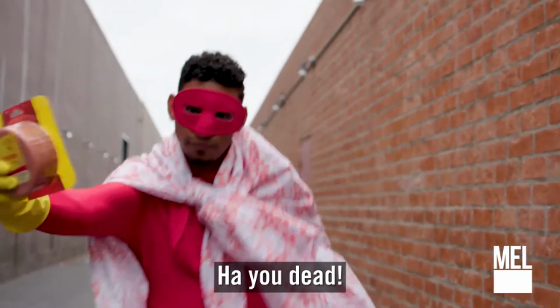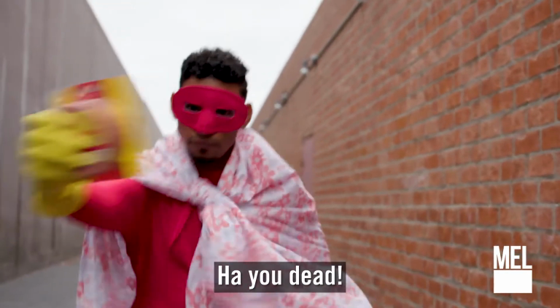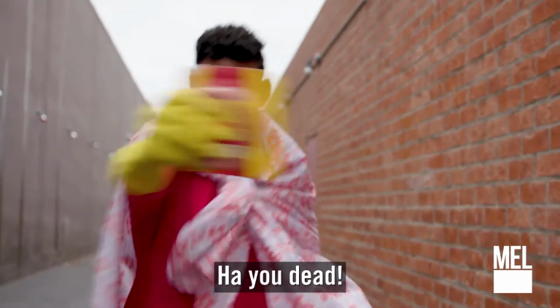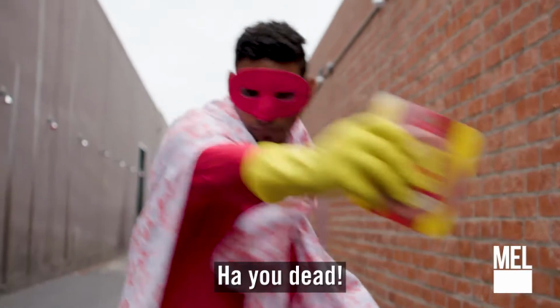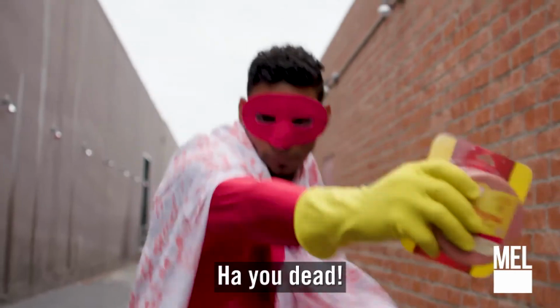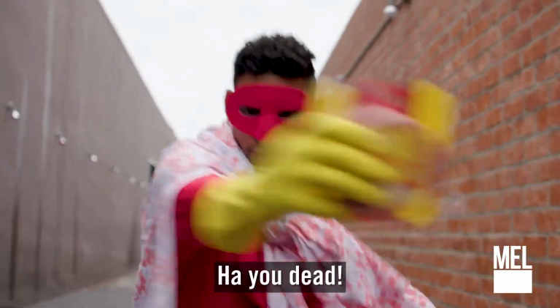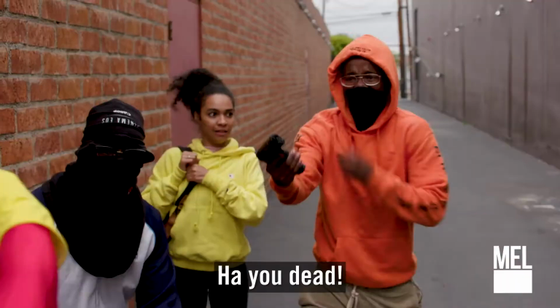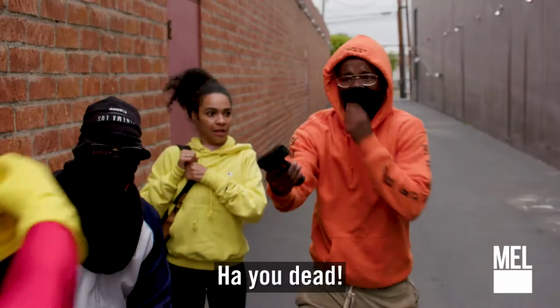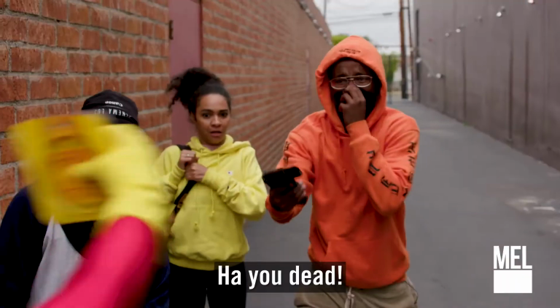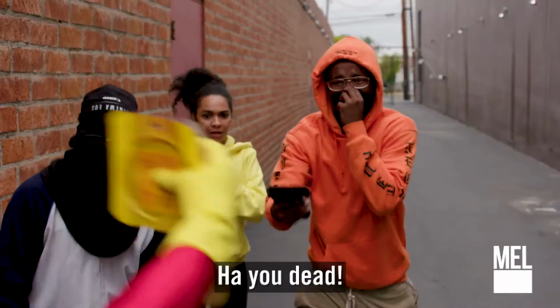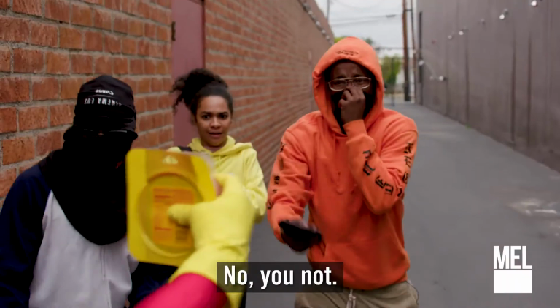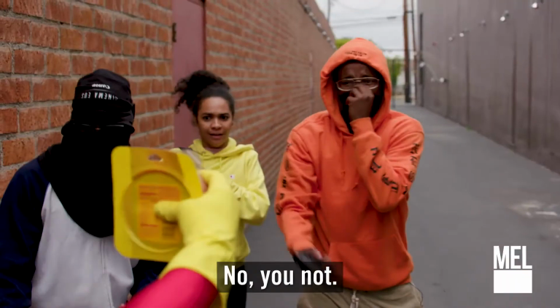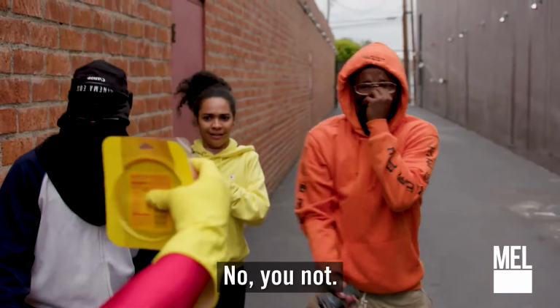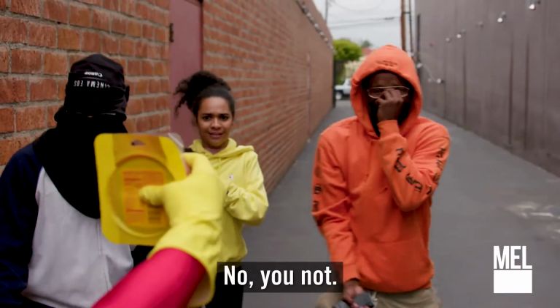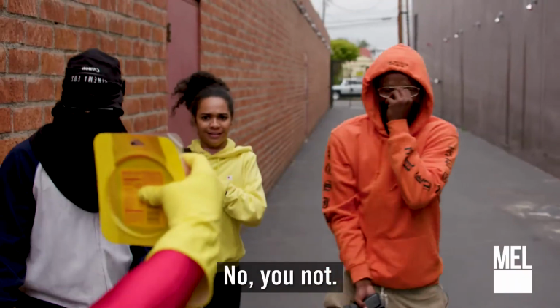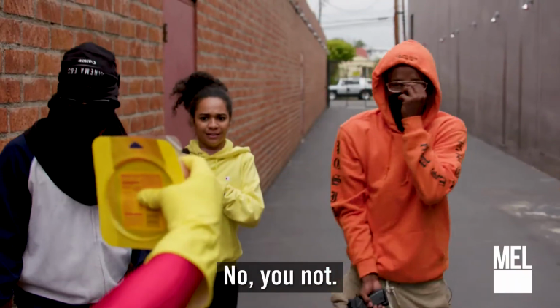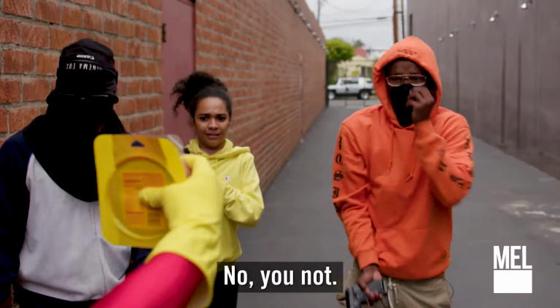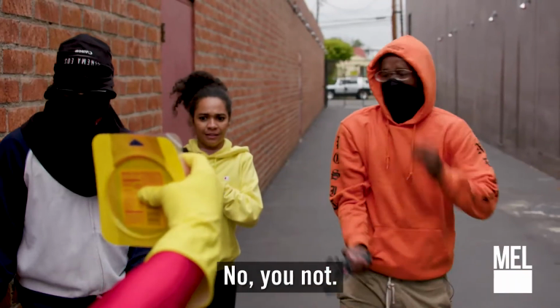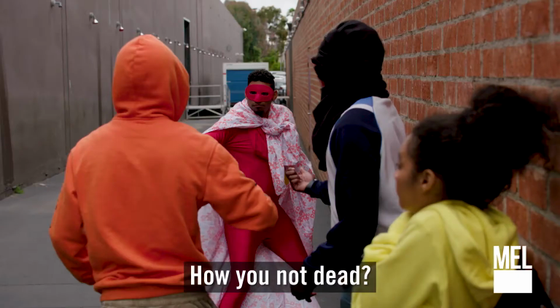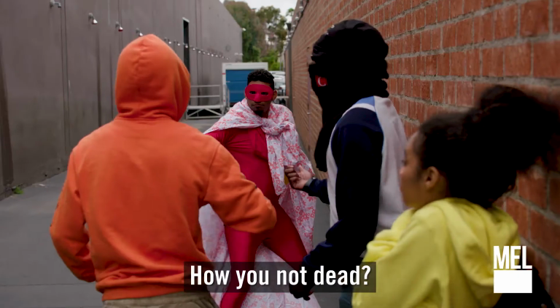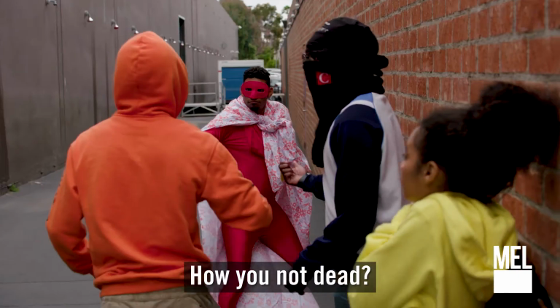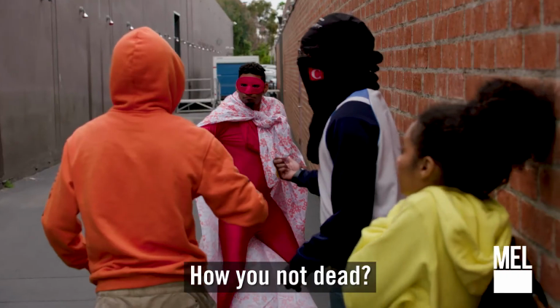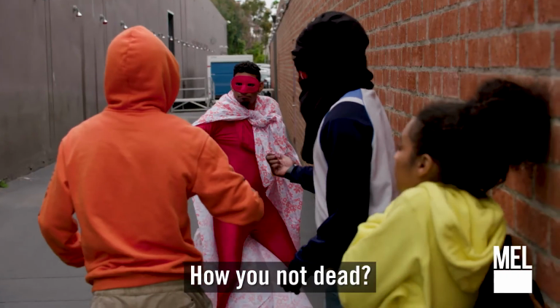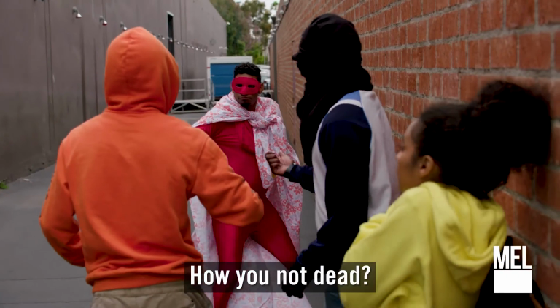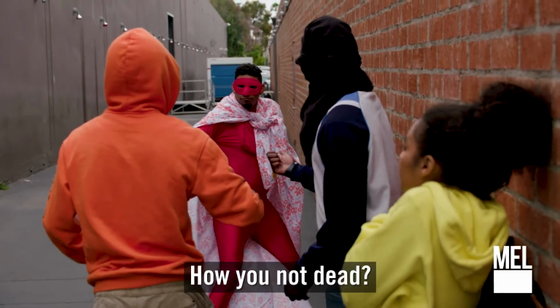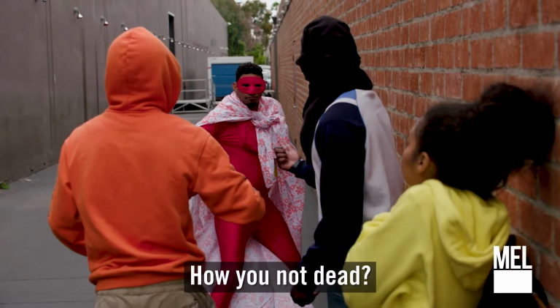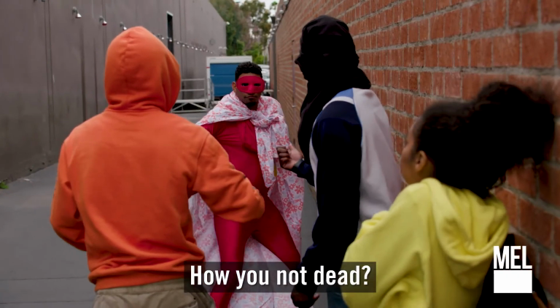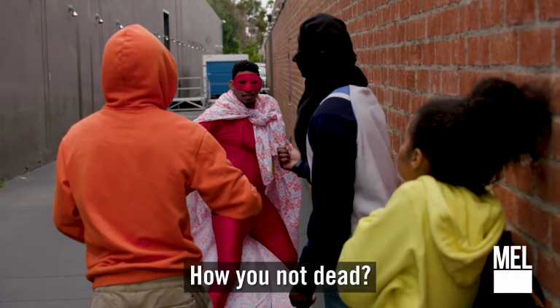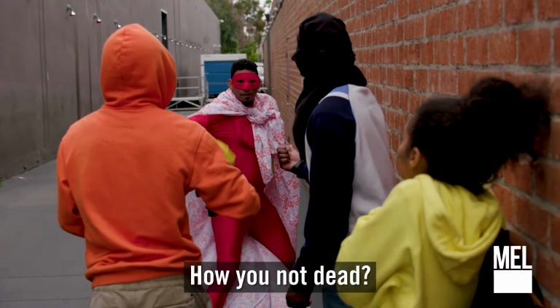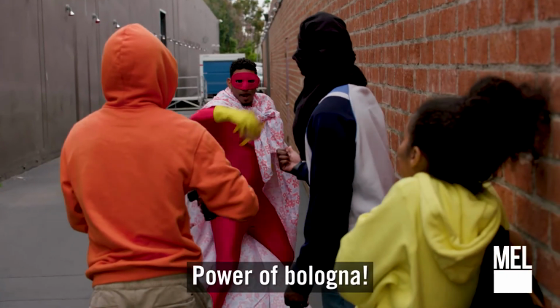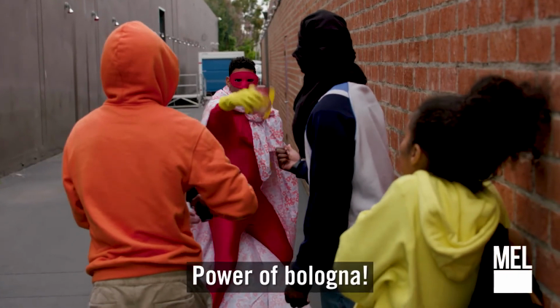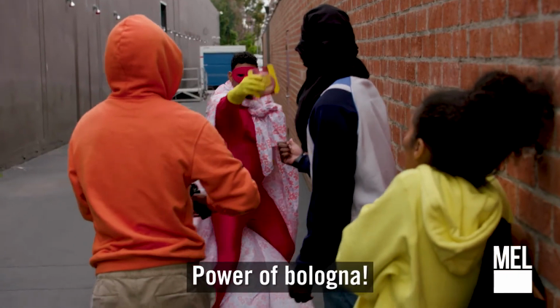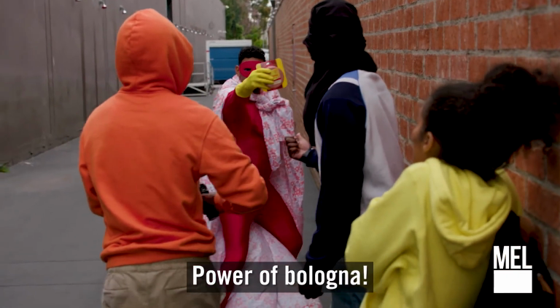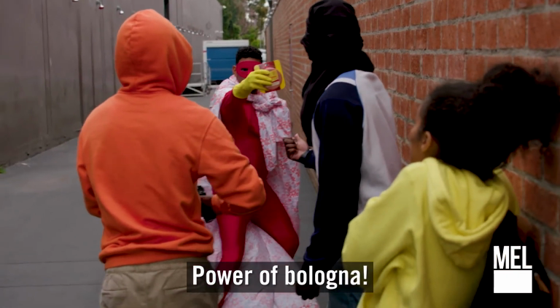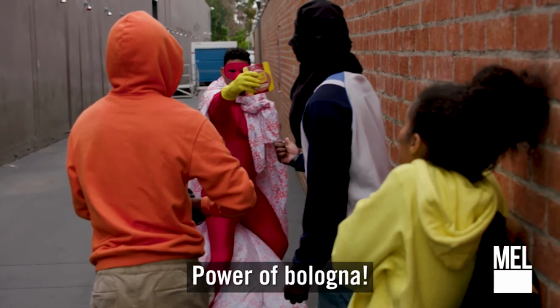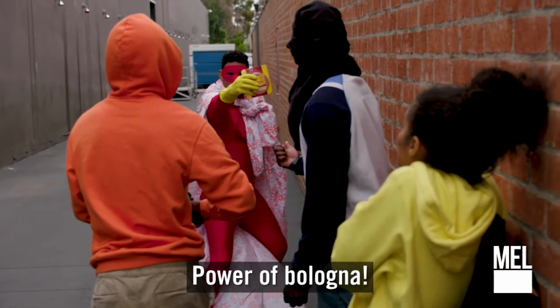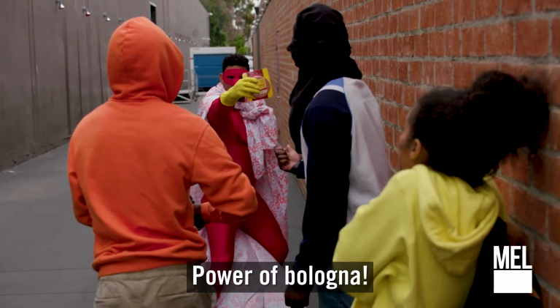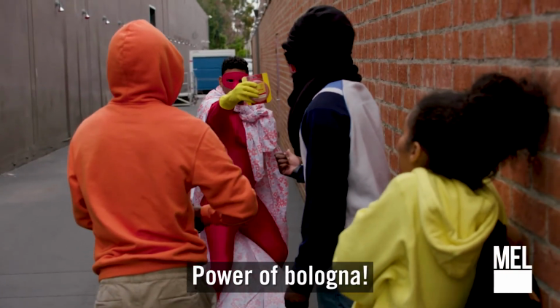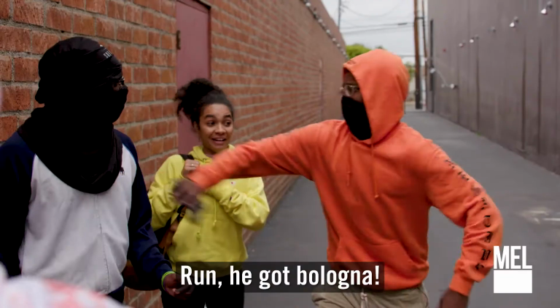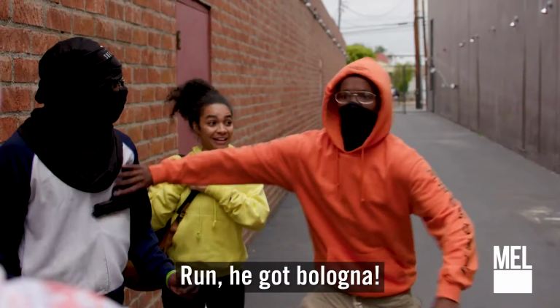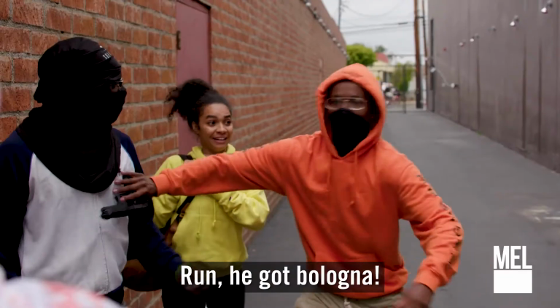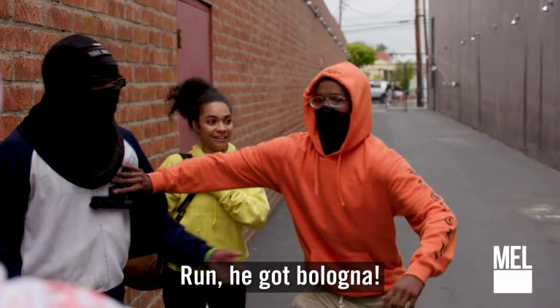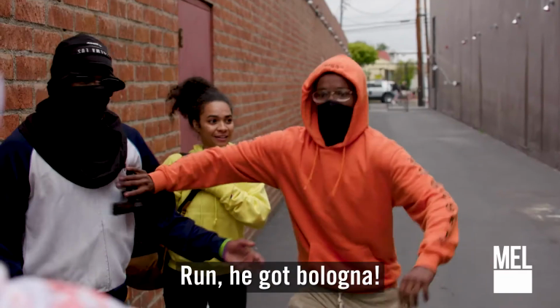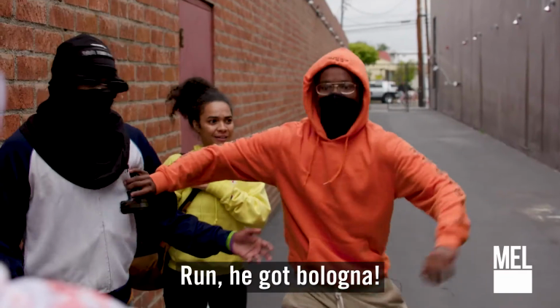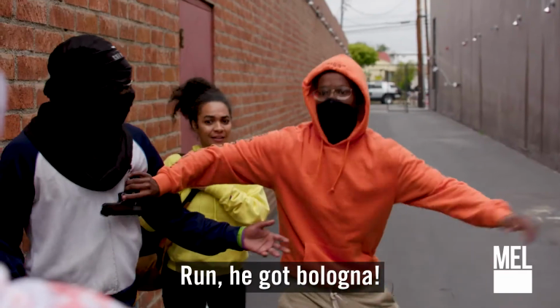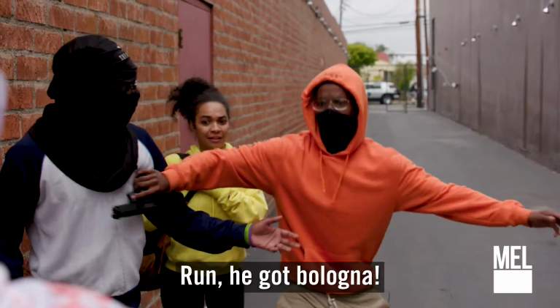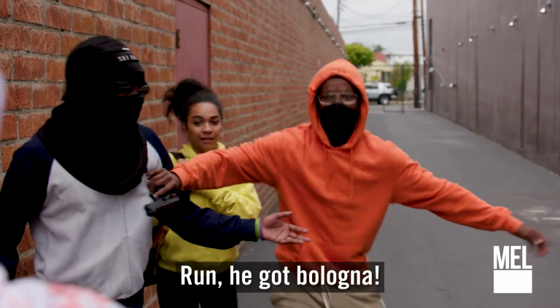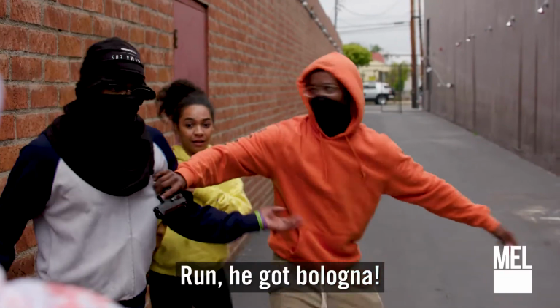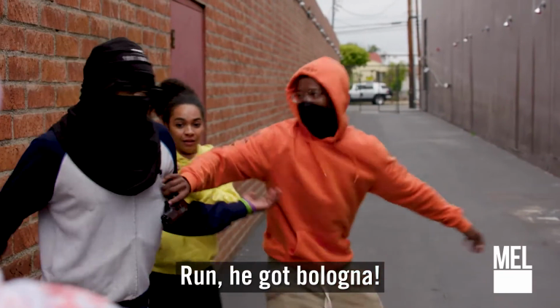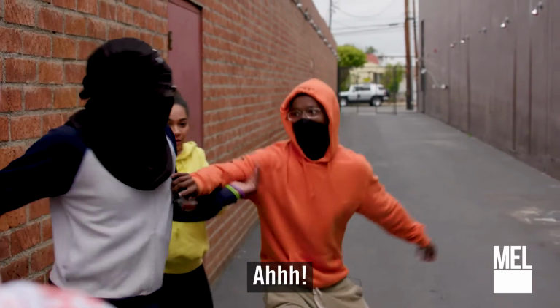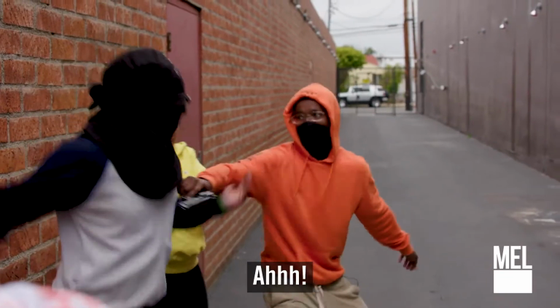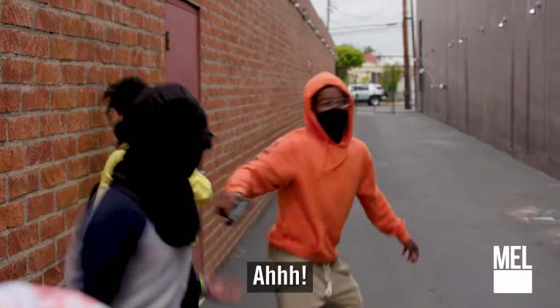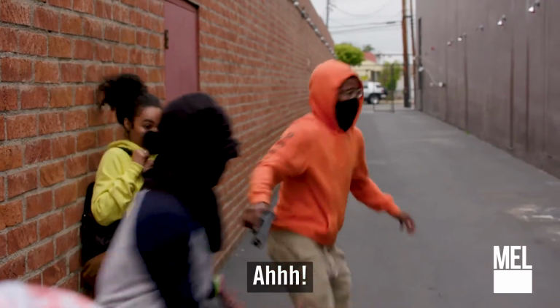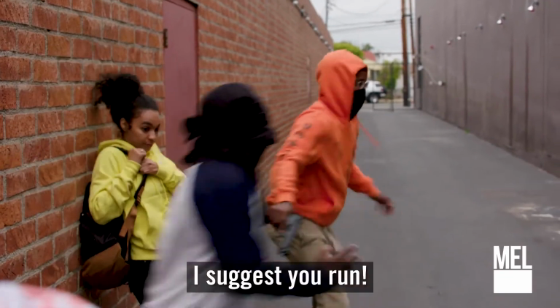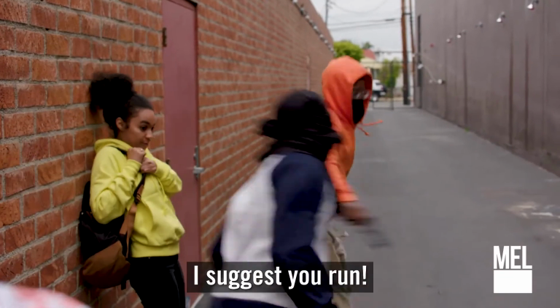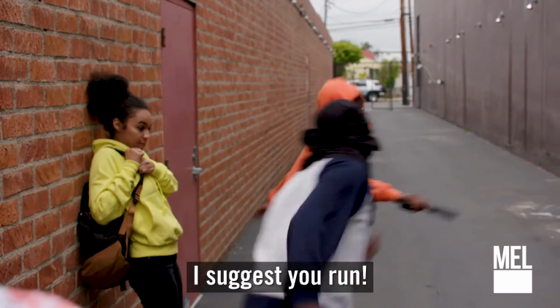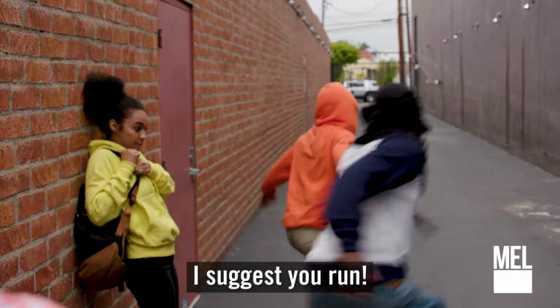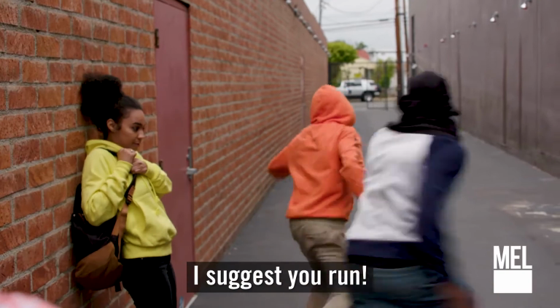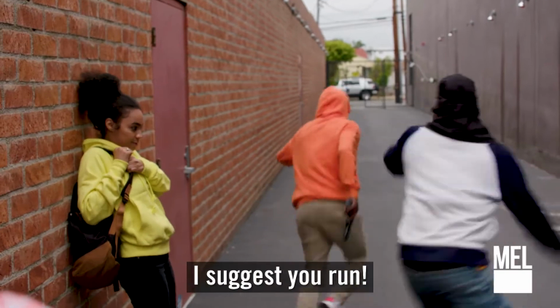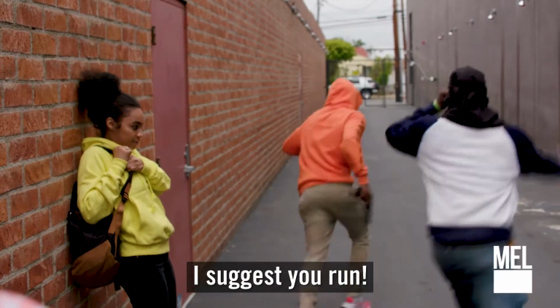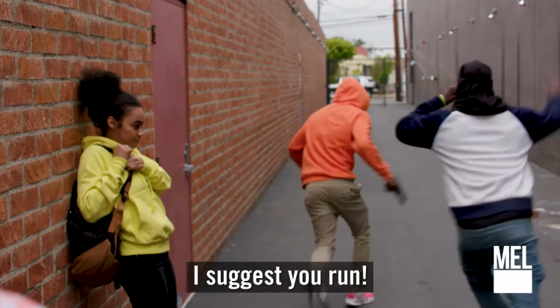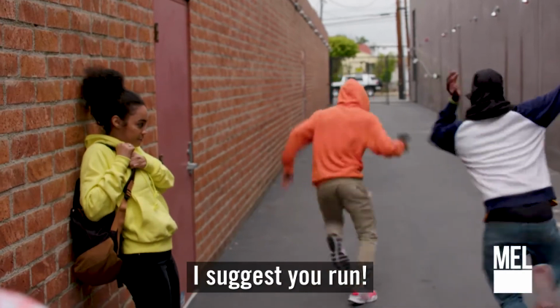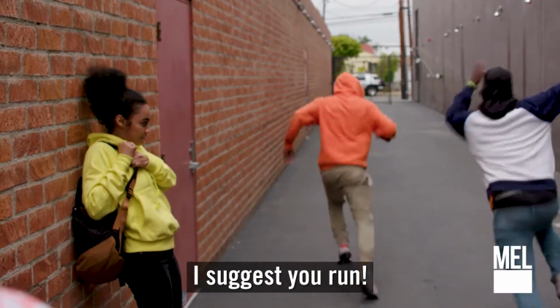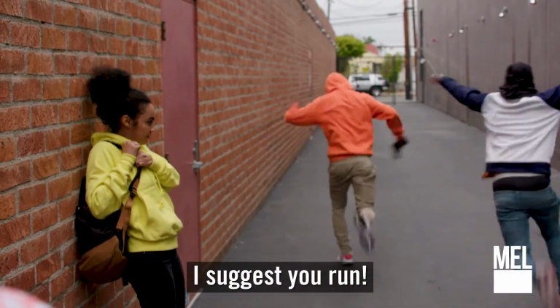That's bad. No, you're not. How you not get it? Power of baloney. Run. He got baloney. I suggest you run.